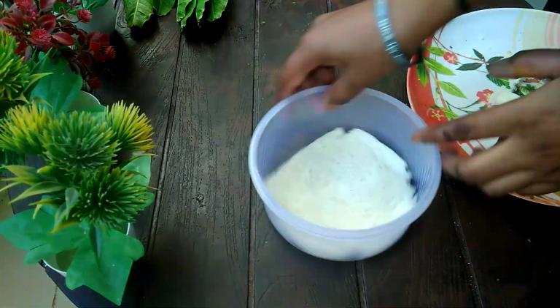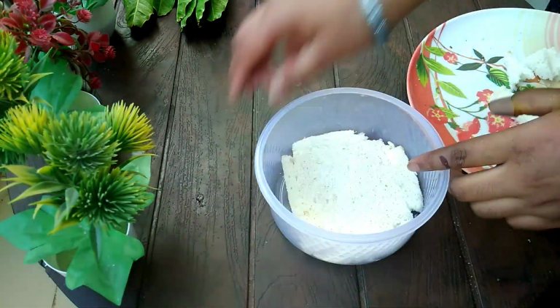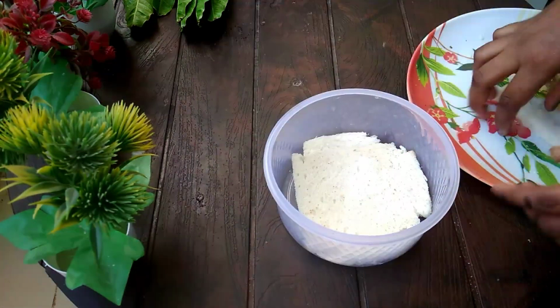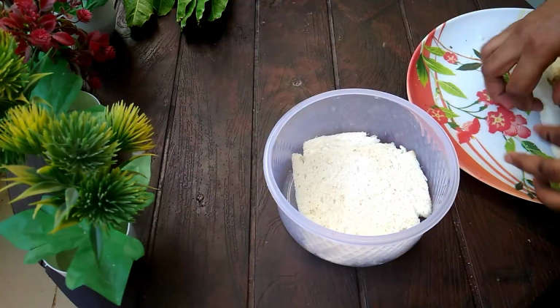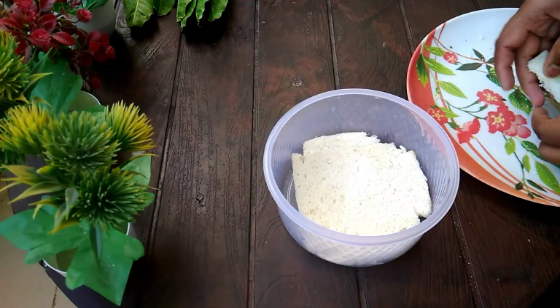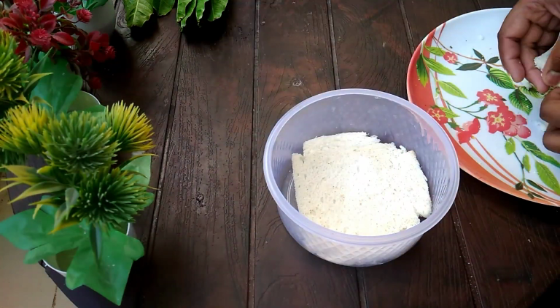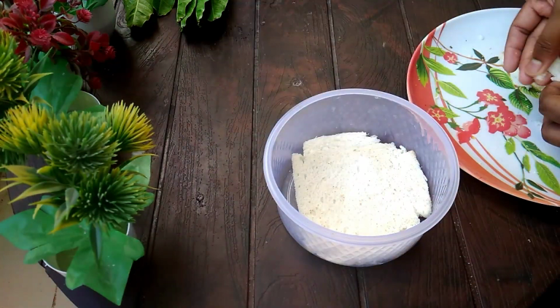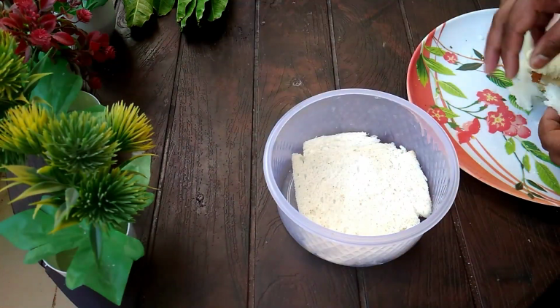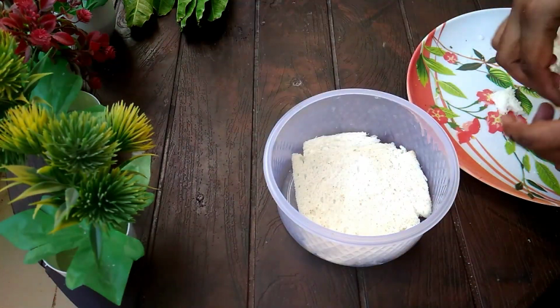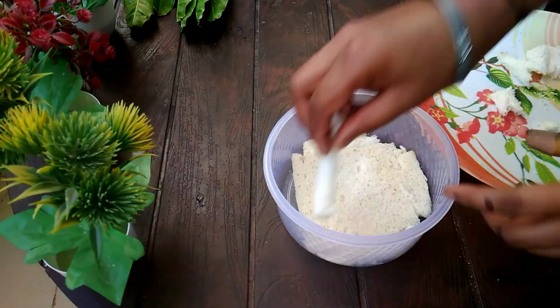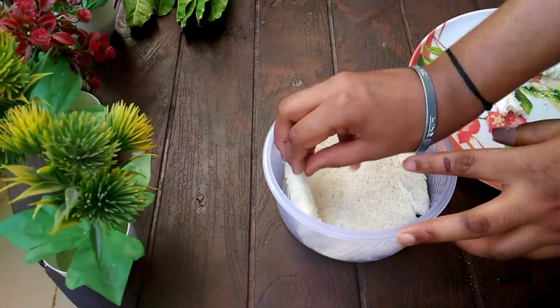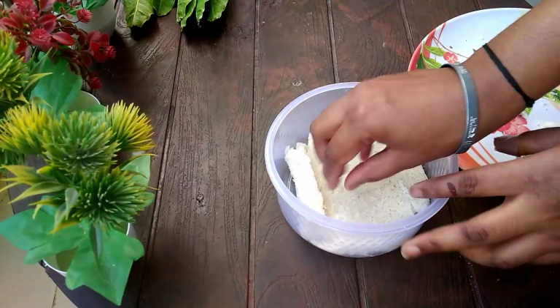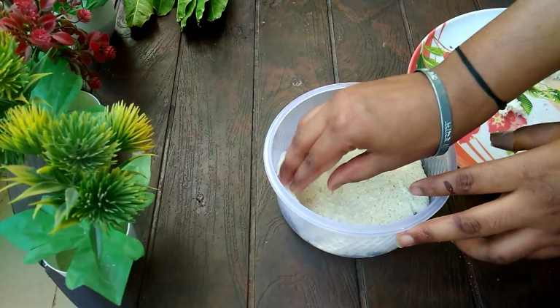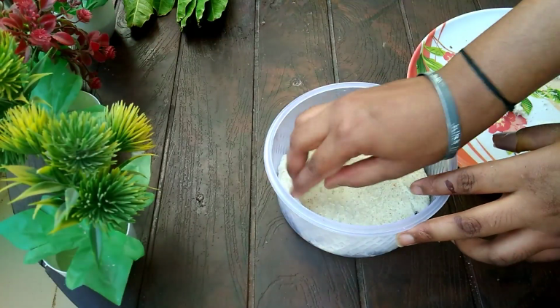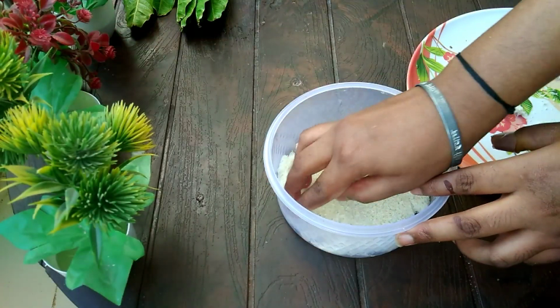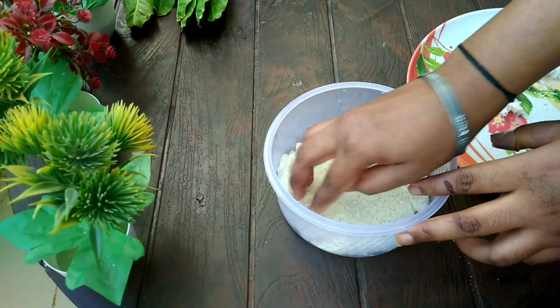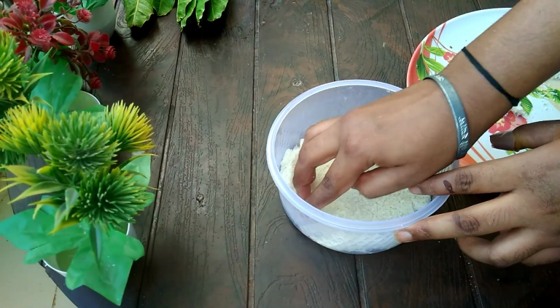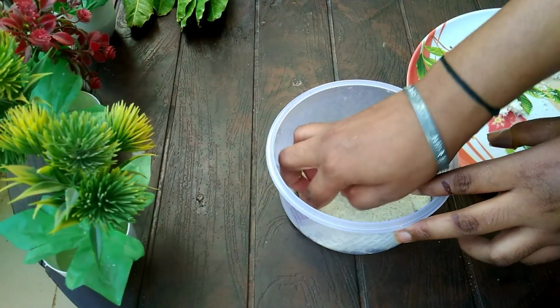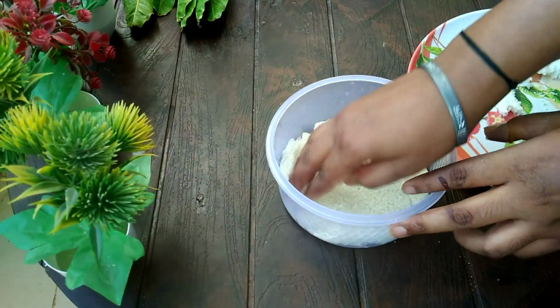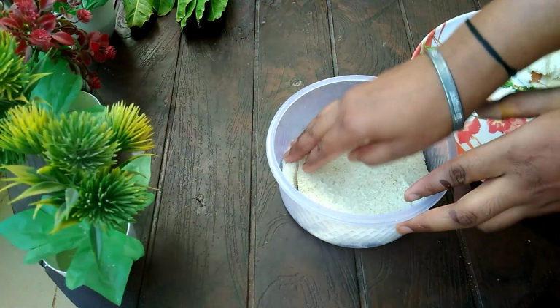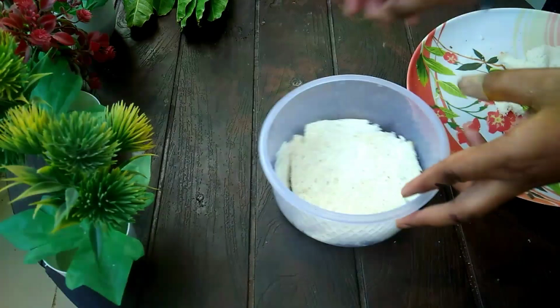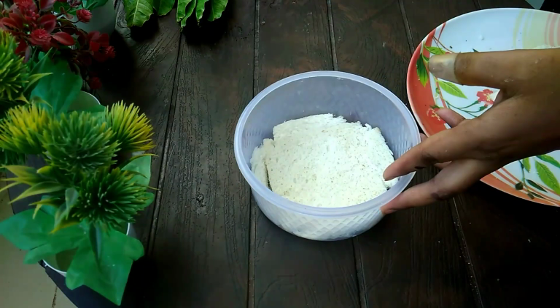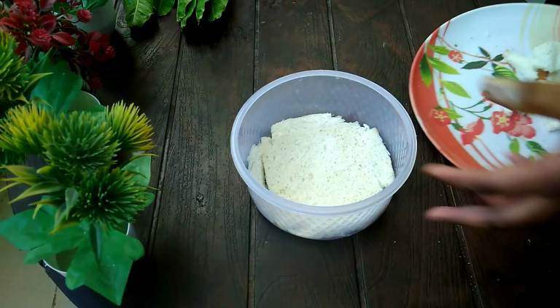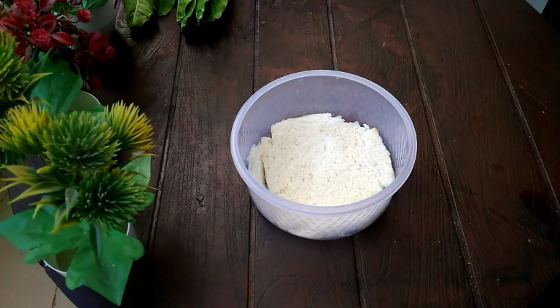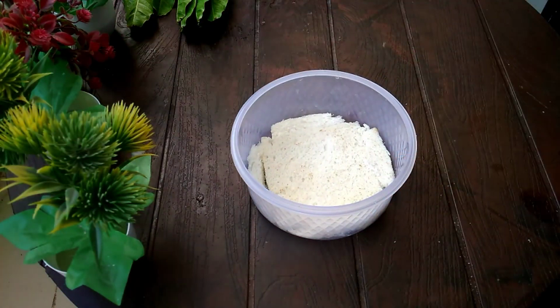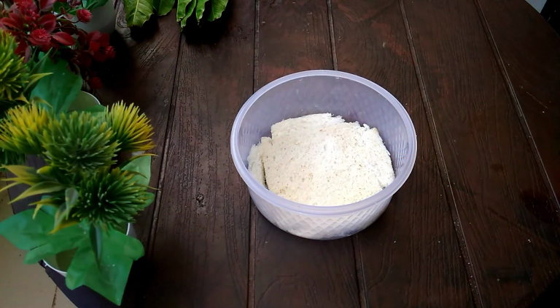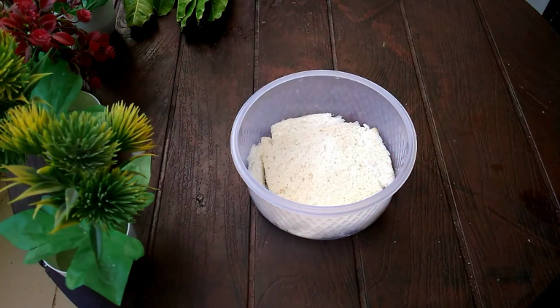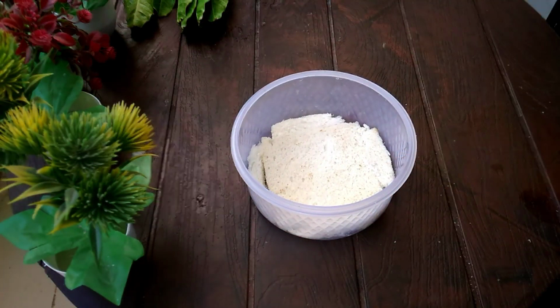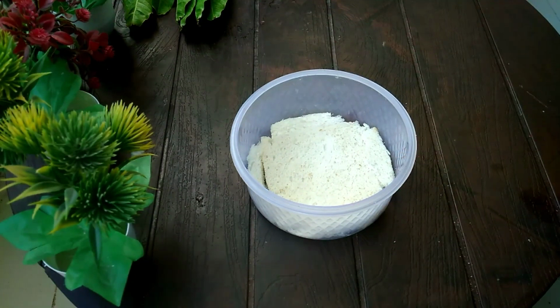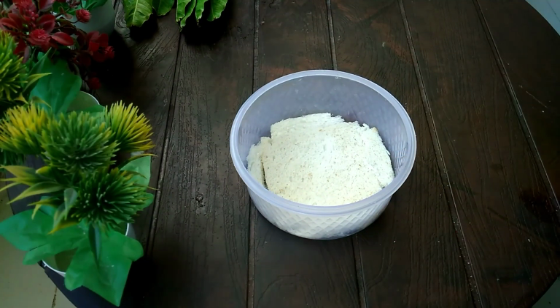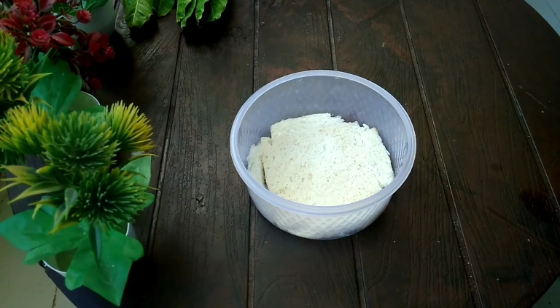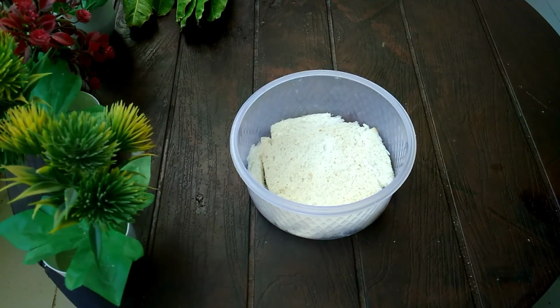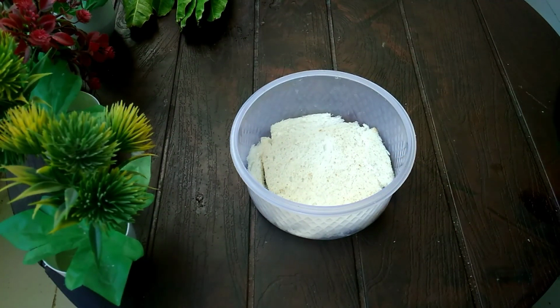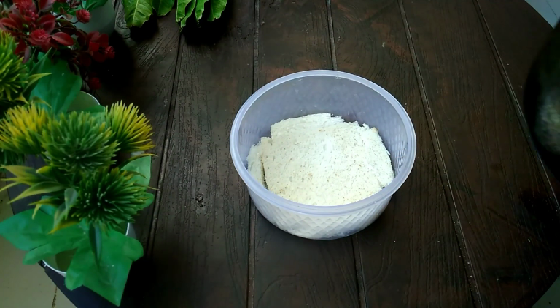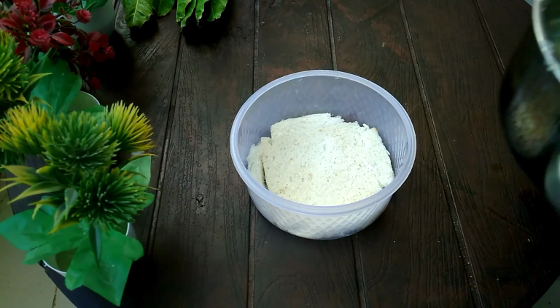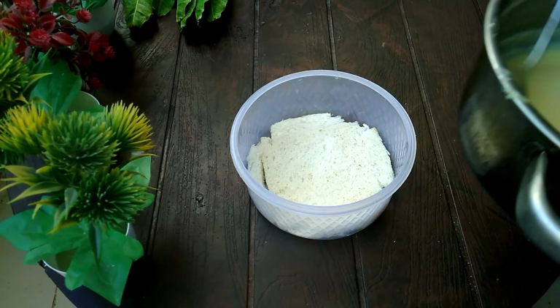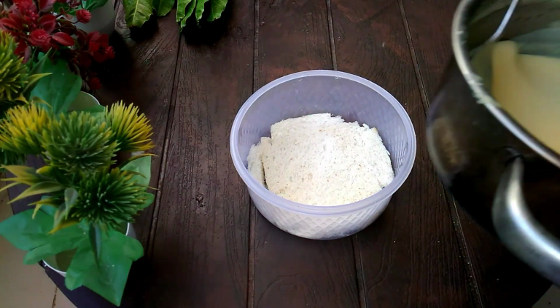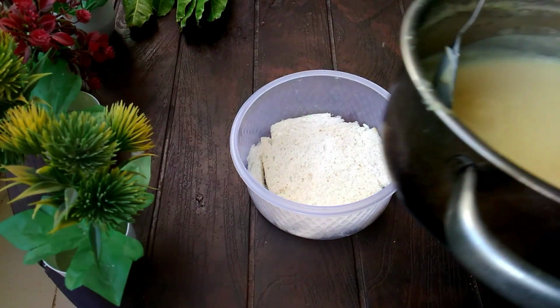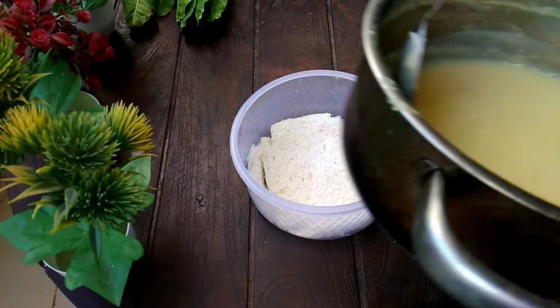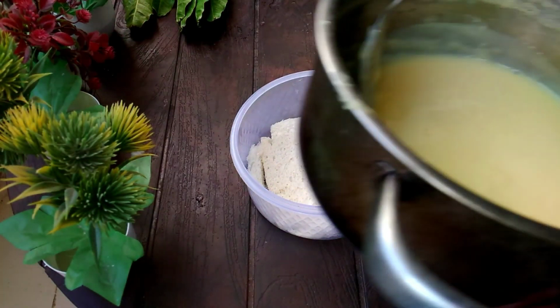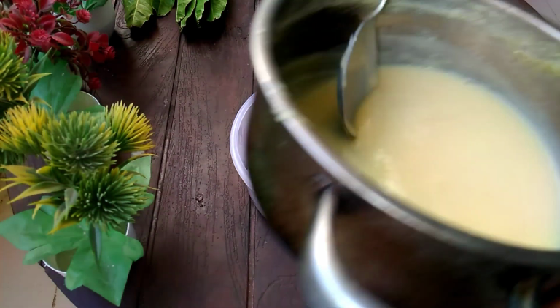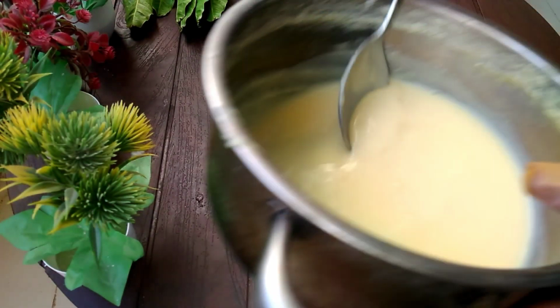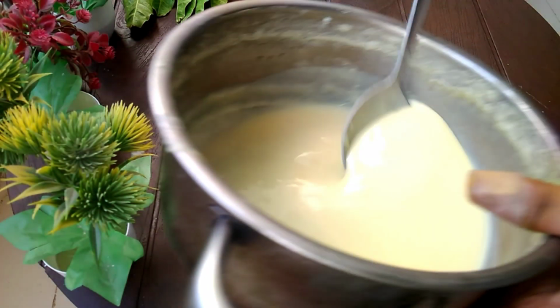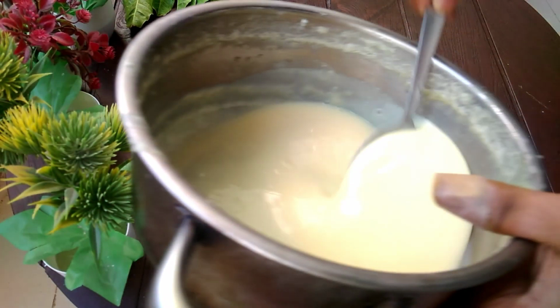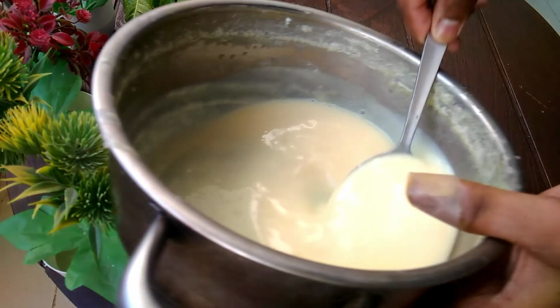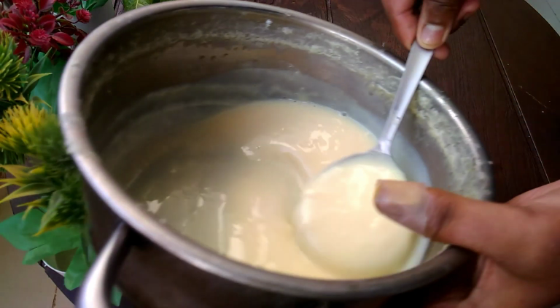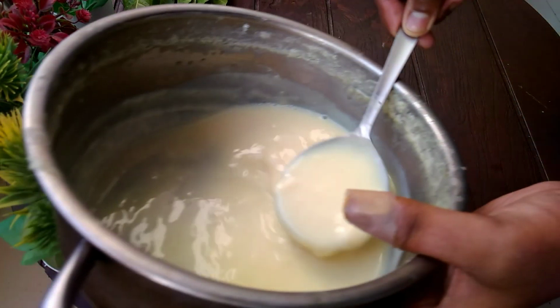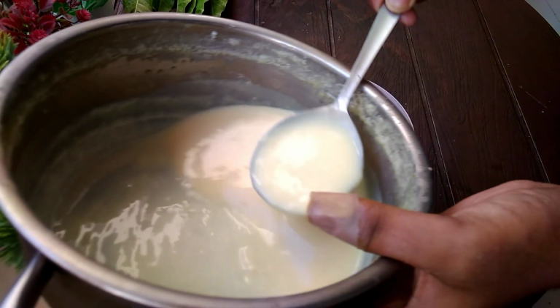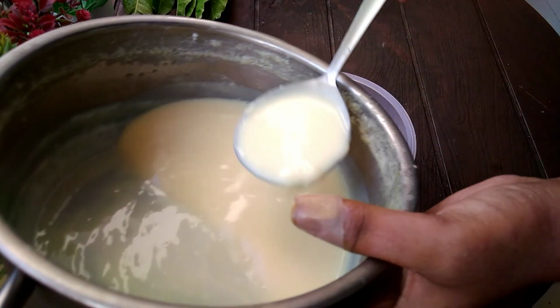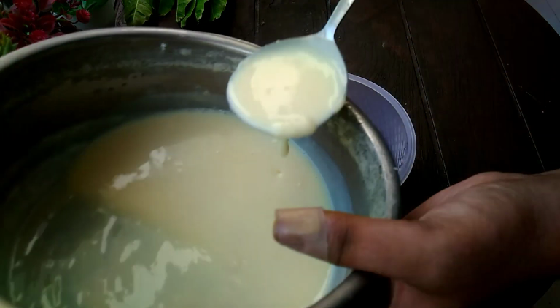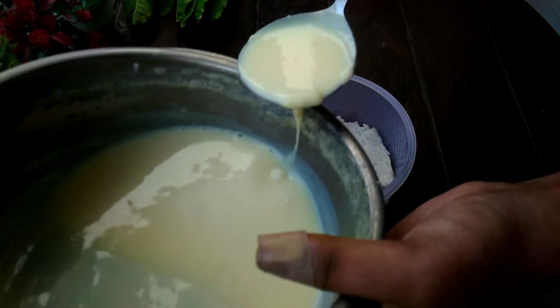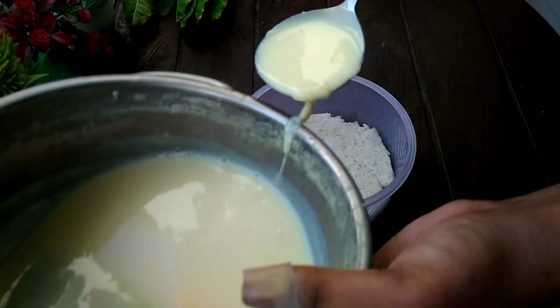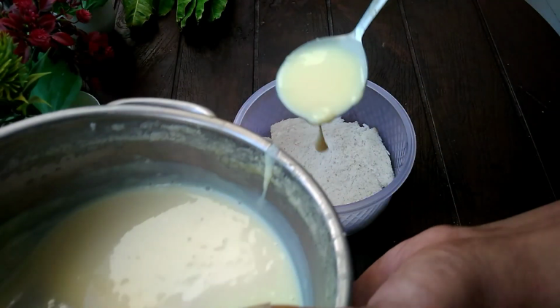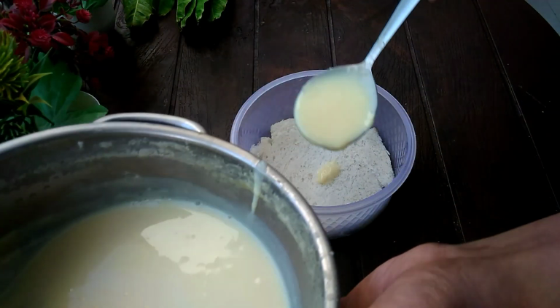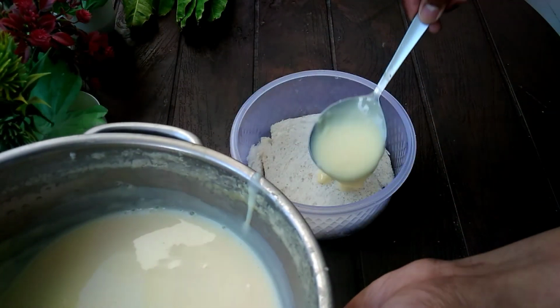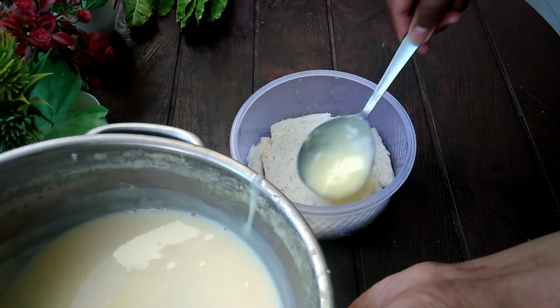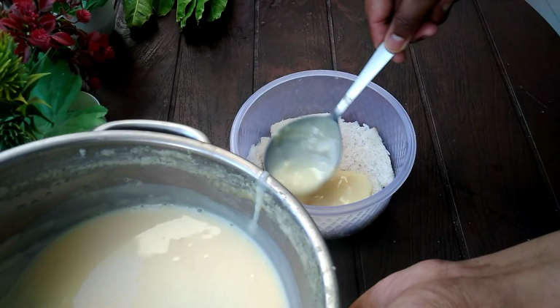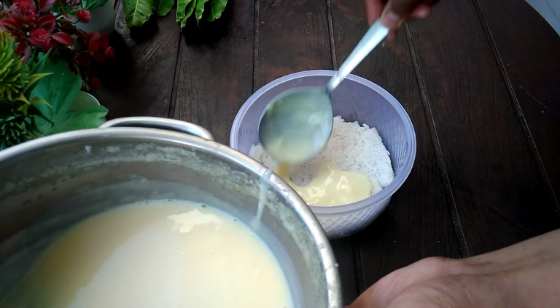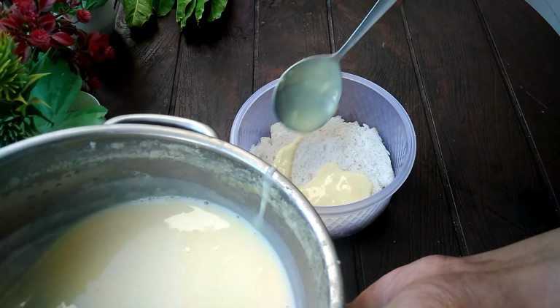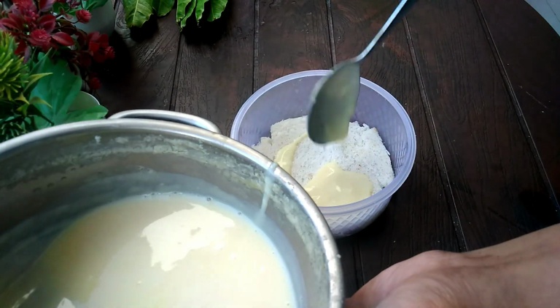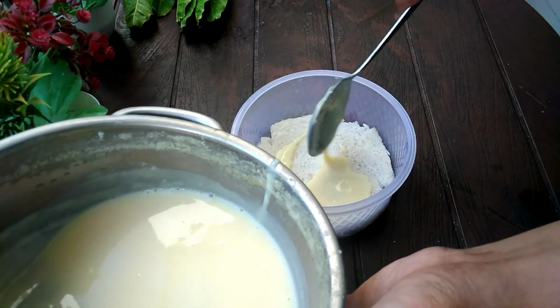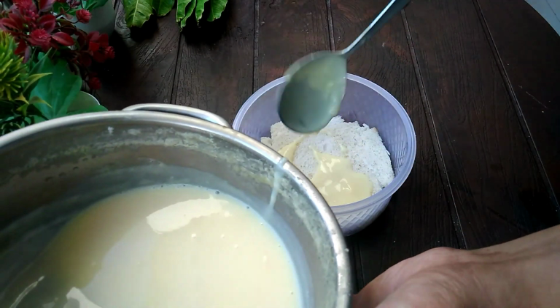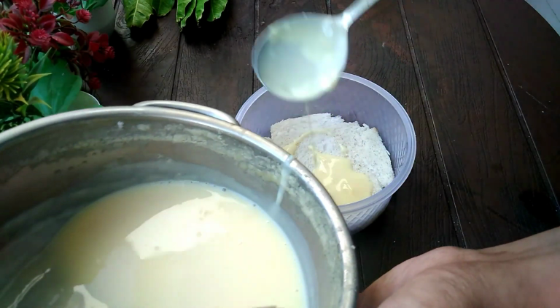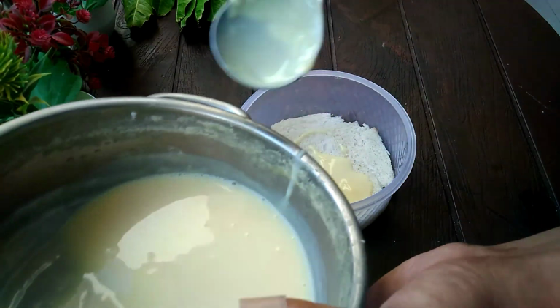I am using whipped cream, but if you don't want to, you can skip it — there is no problem. Just skip it.